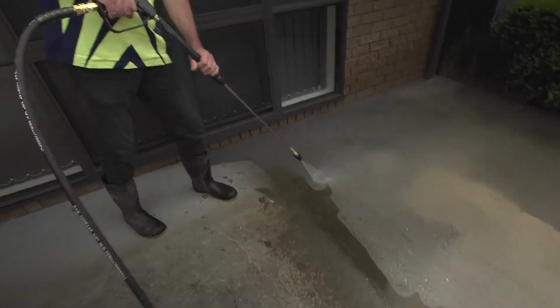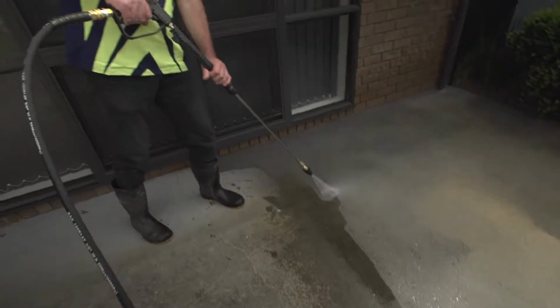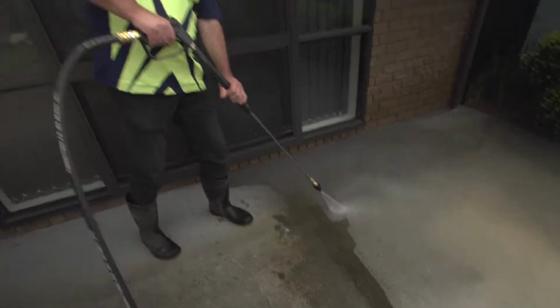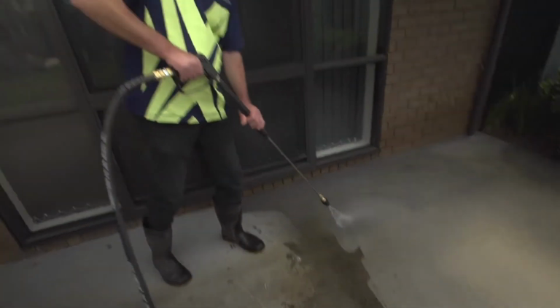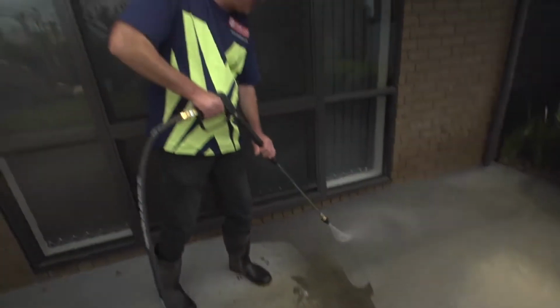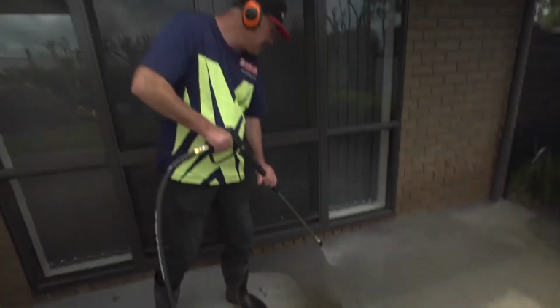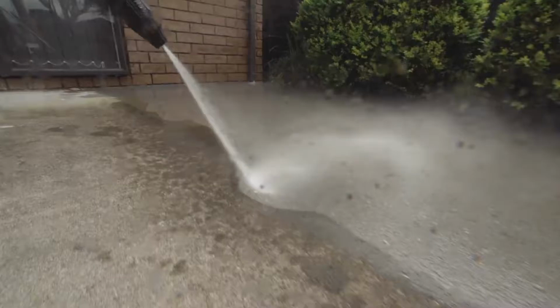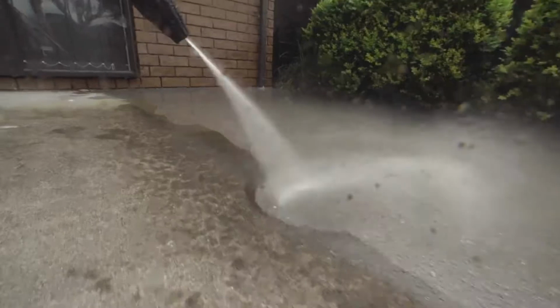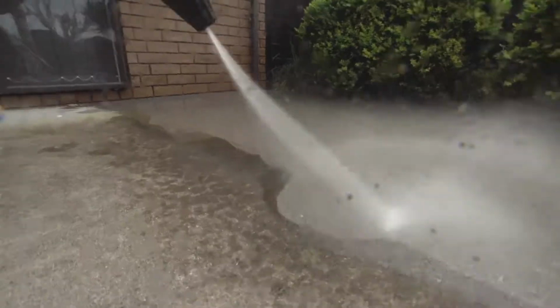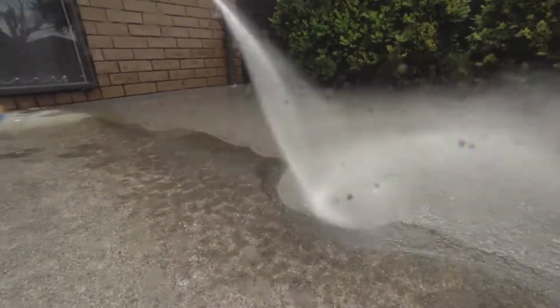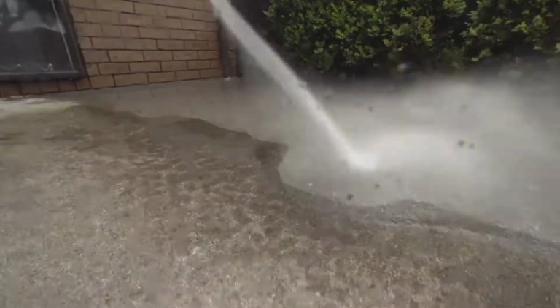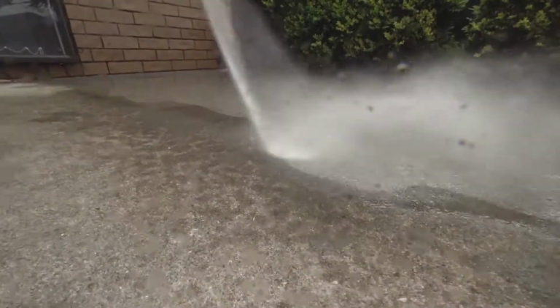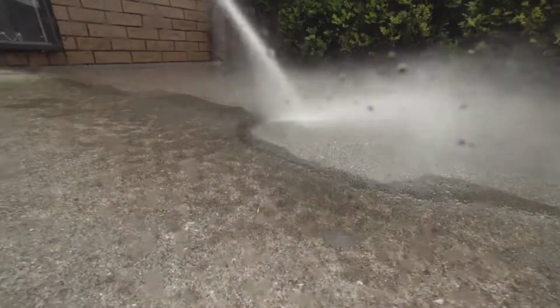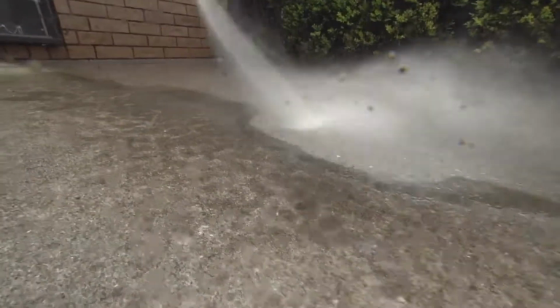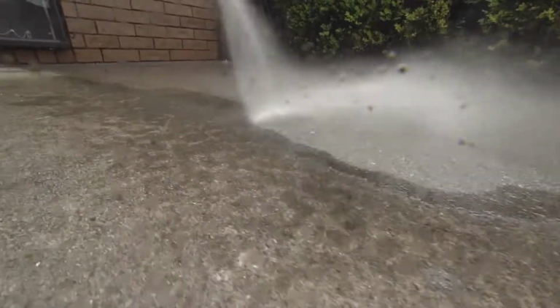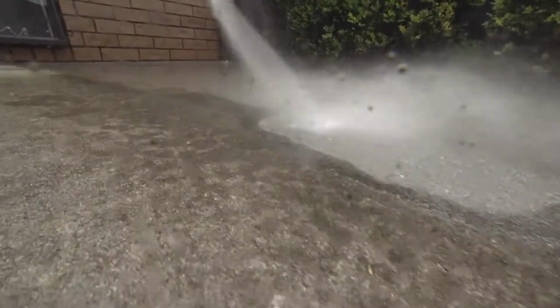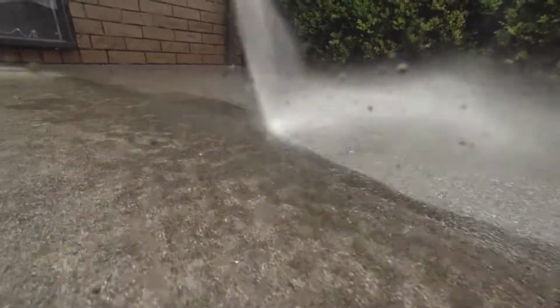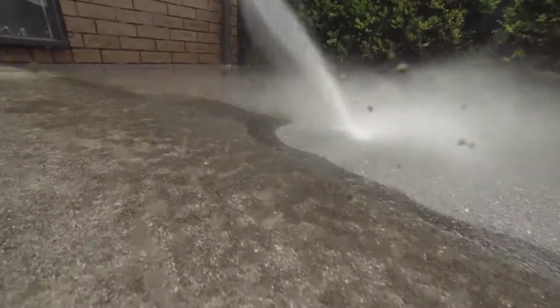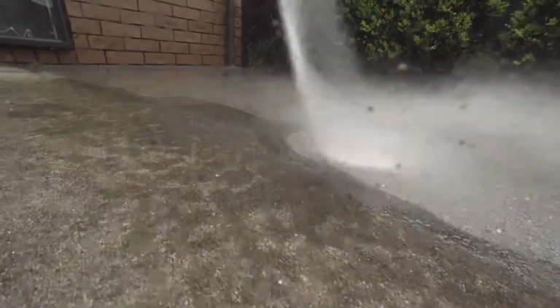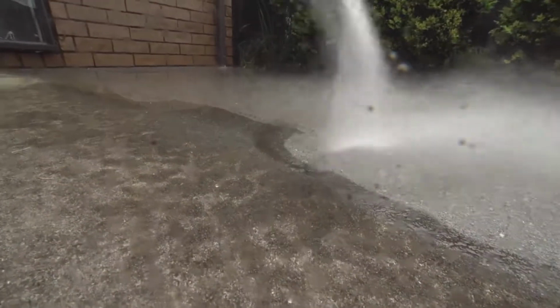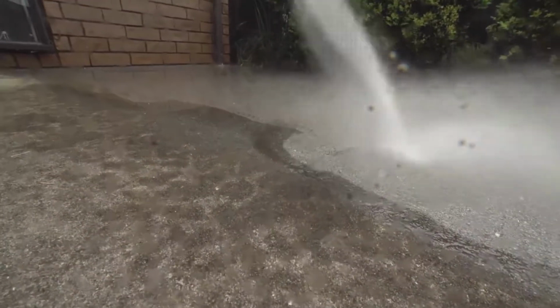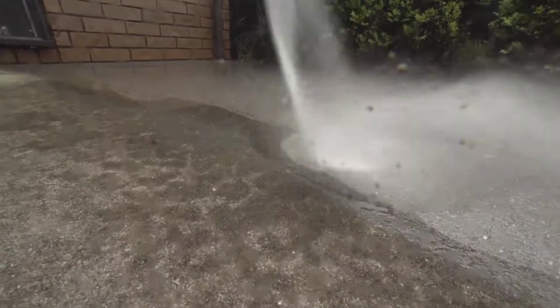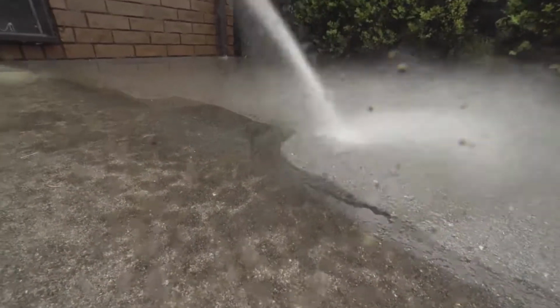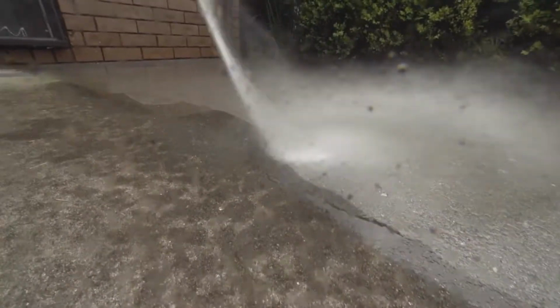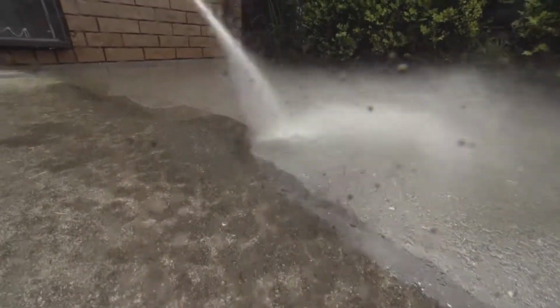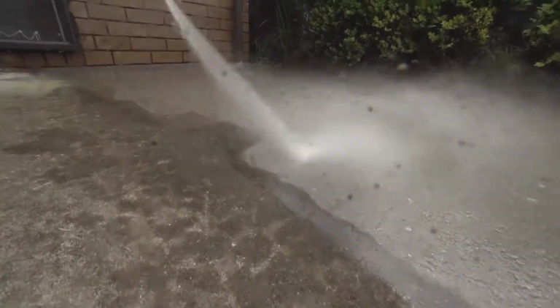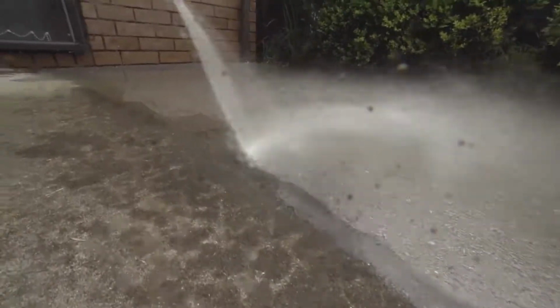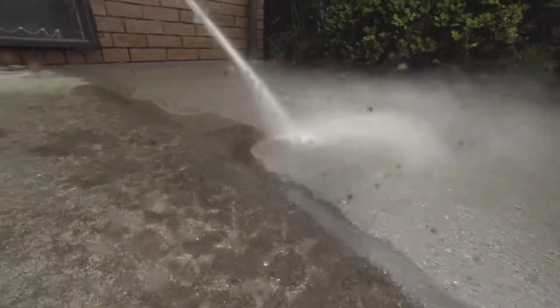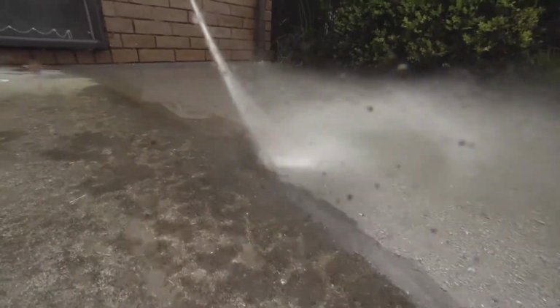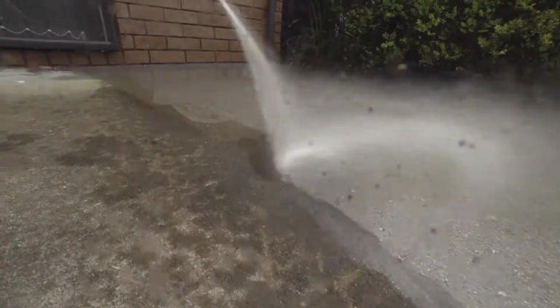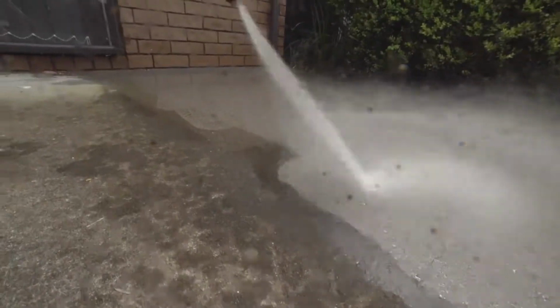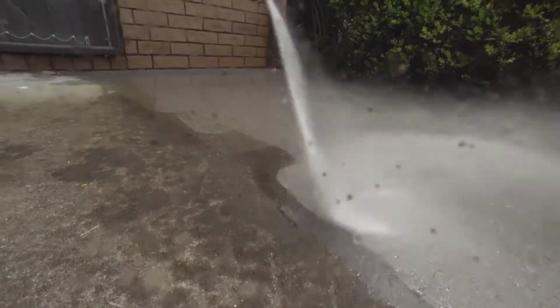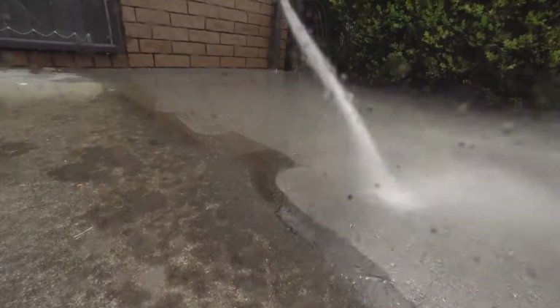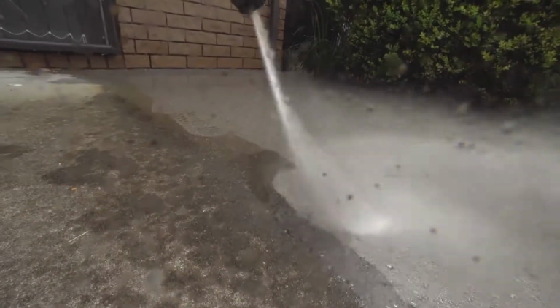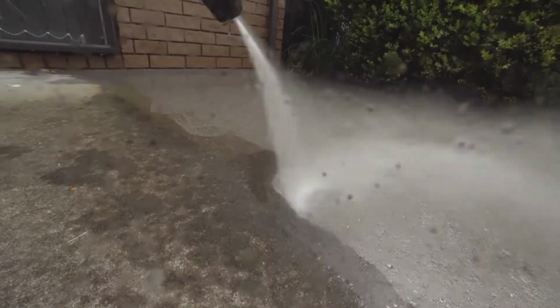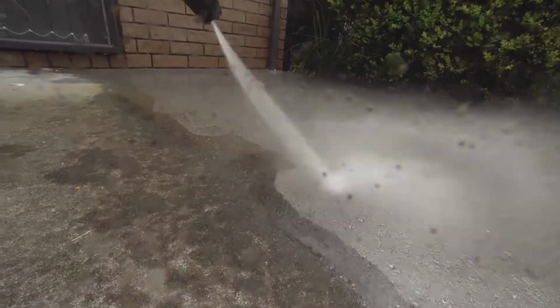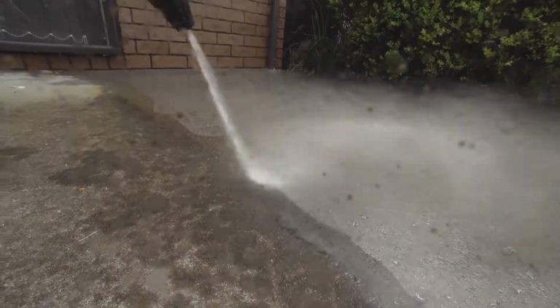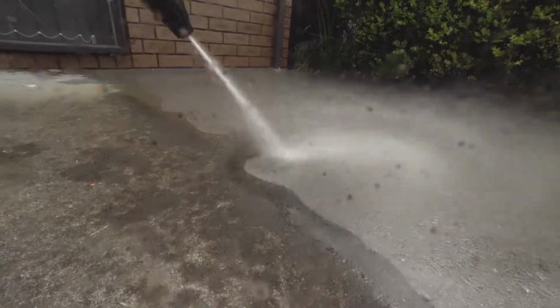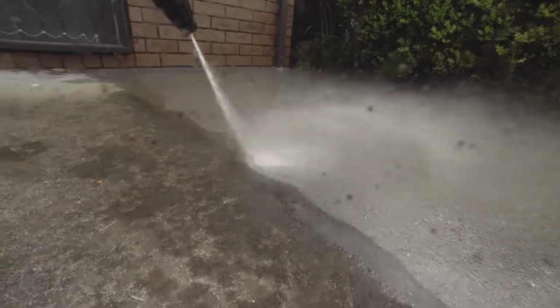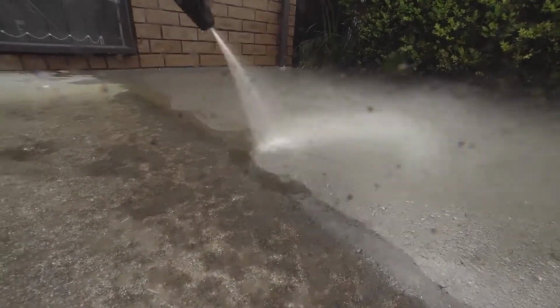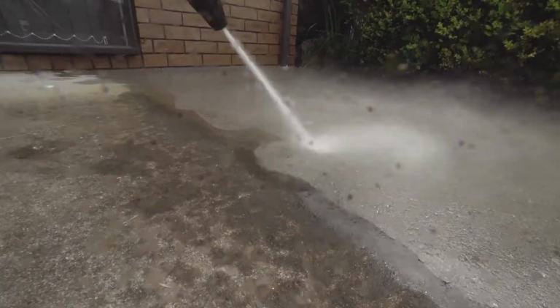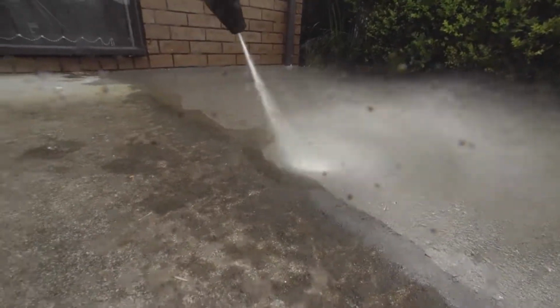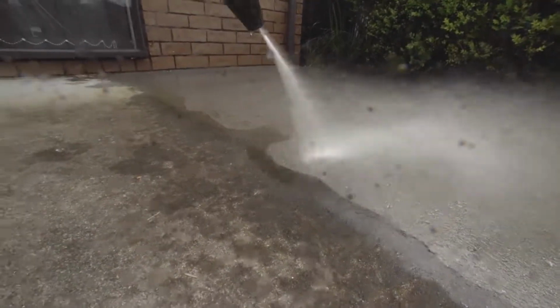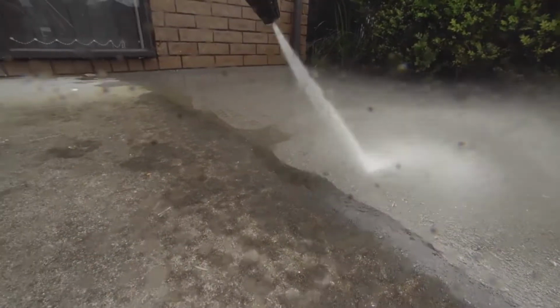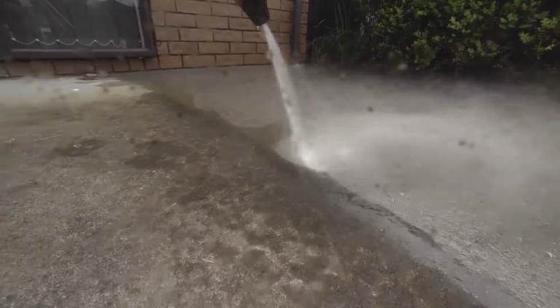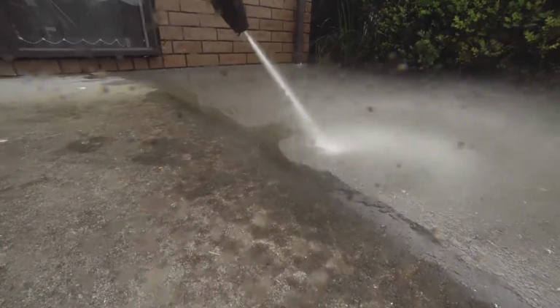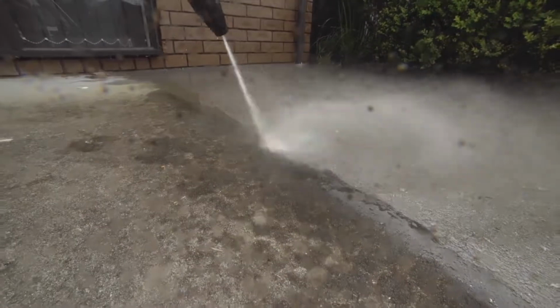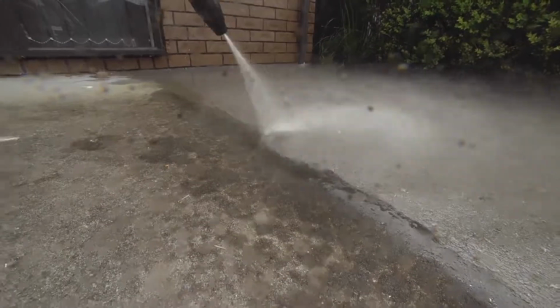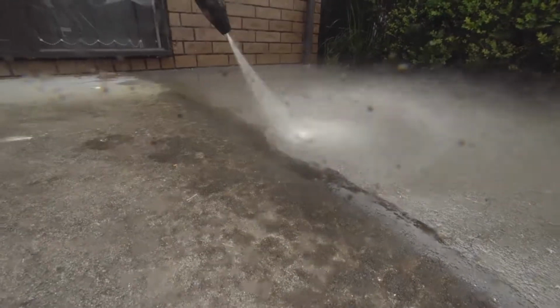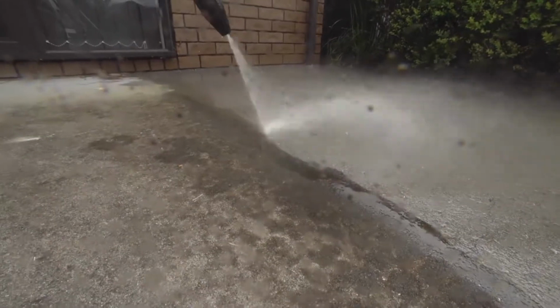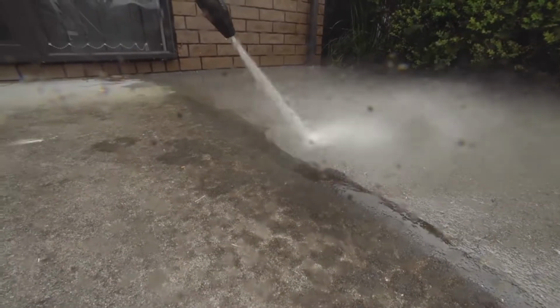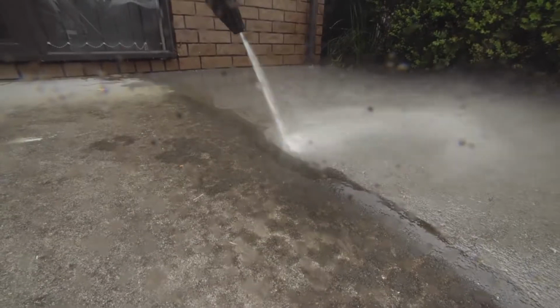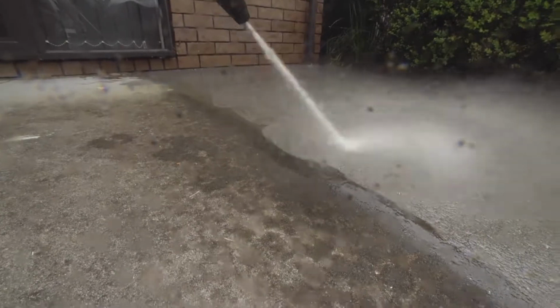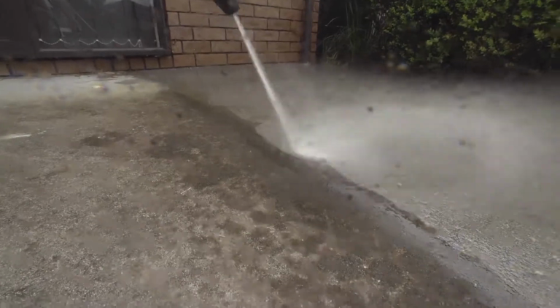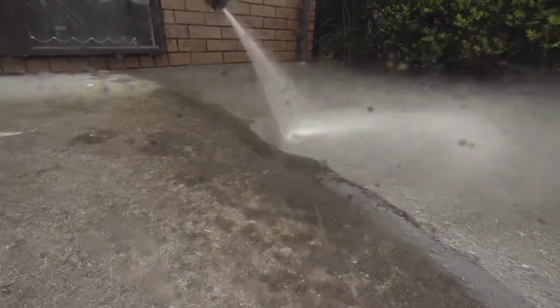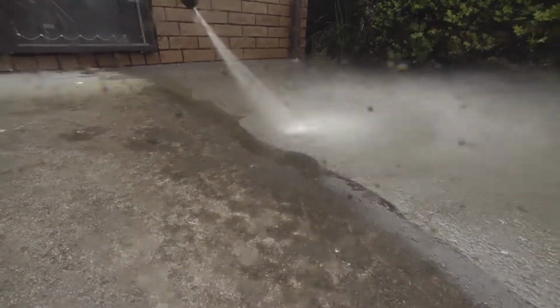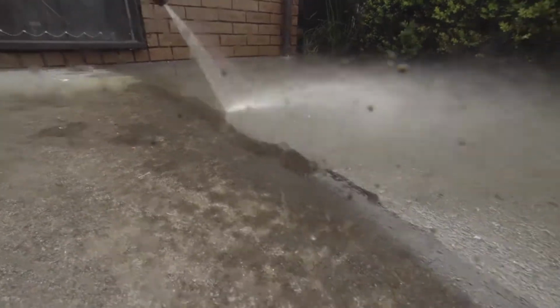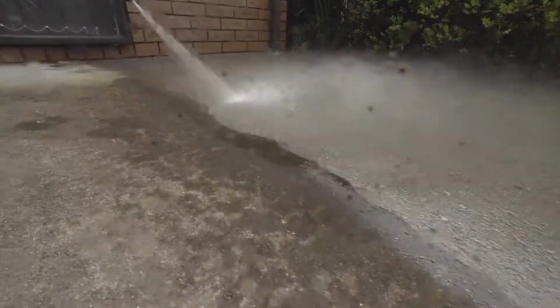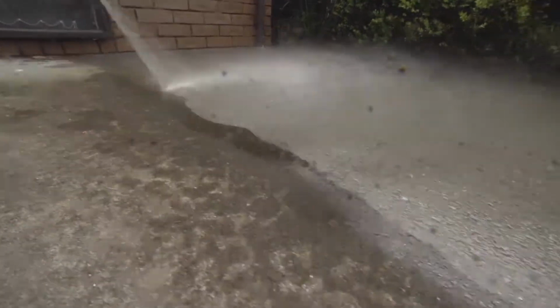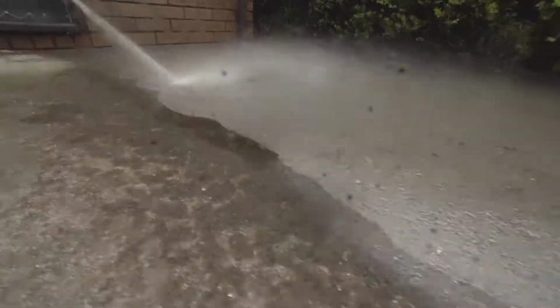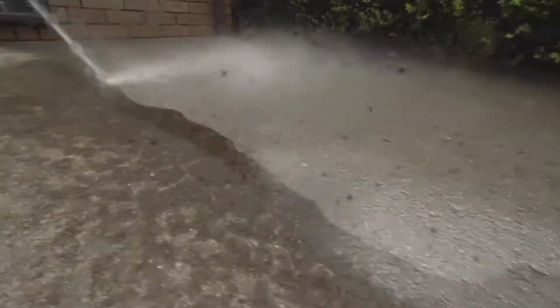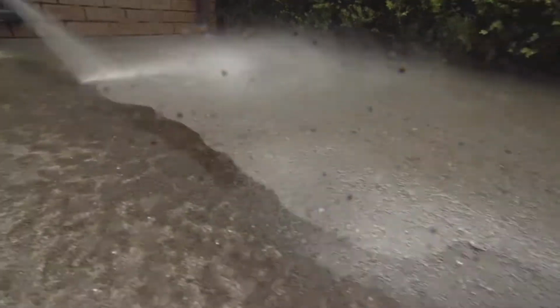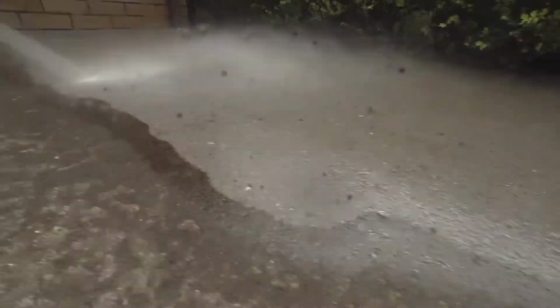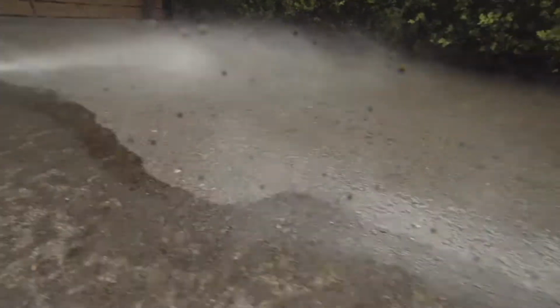We've water blasted the concrete to remove all the algae, dirt, loose material, etc., and also to open up the porosity of the concrete.